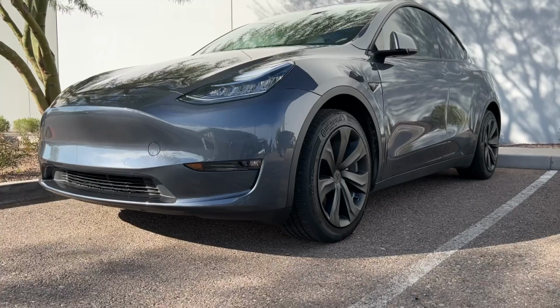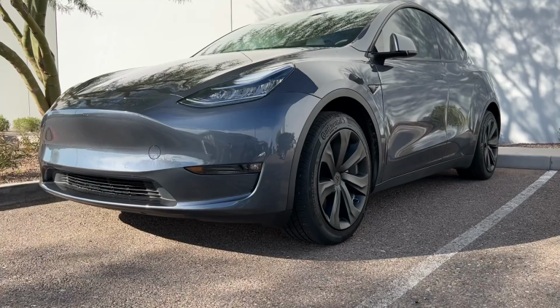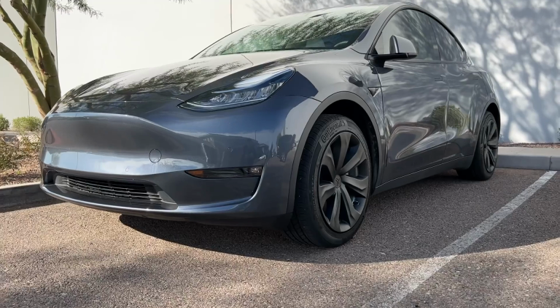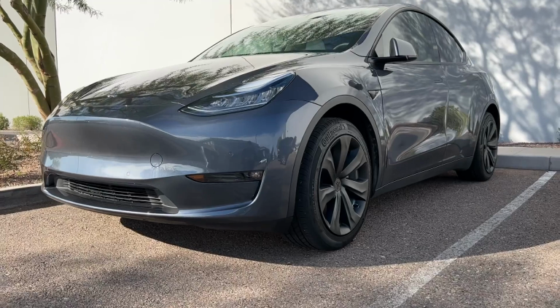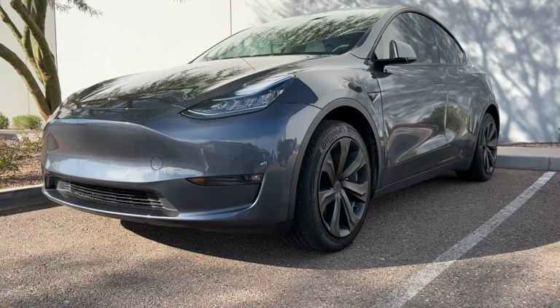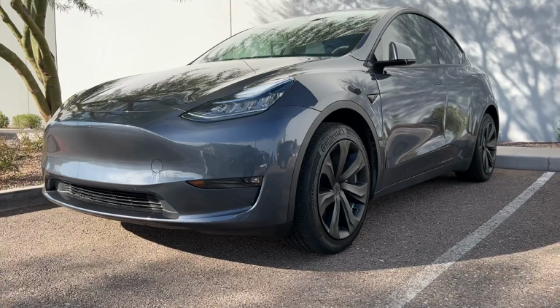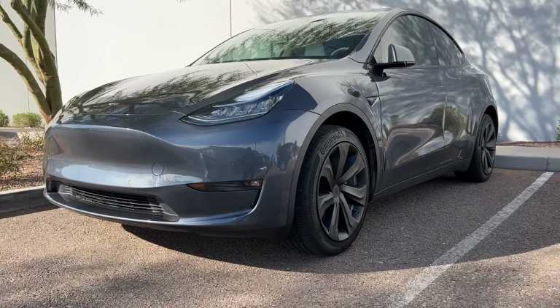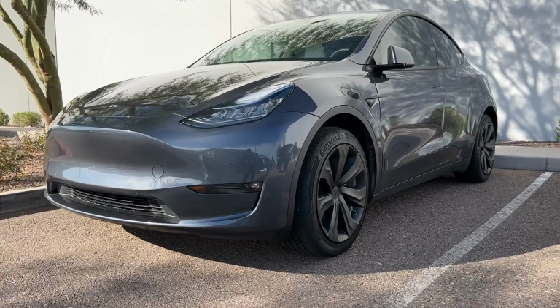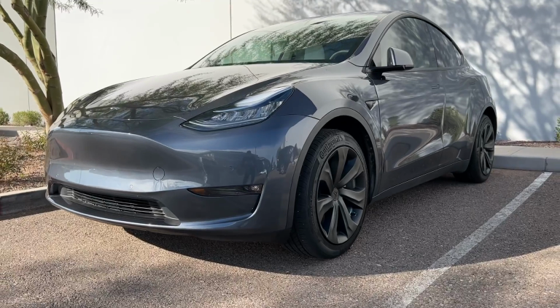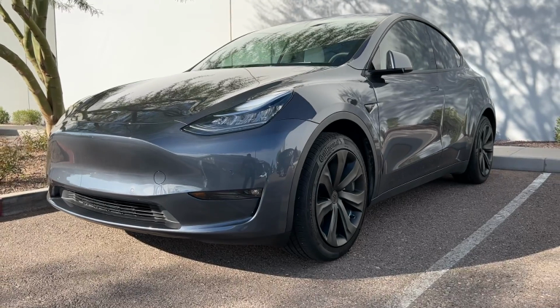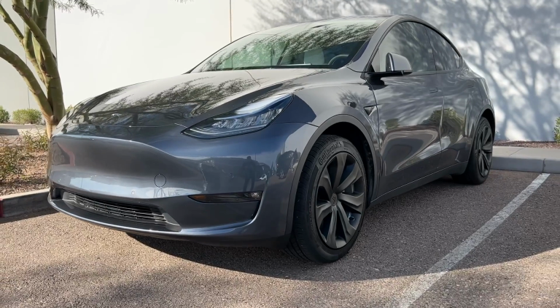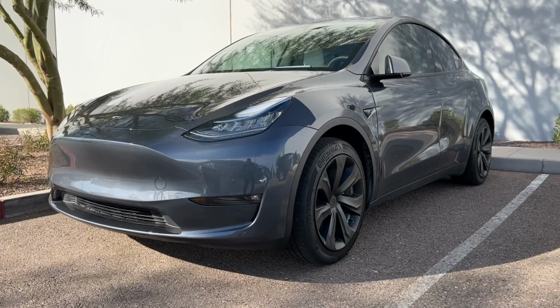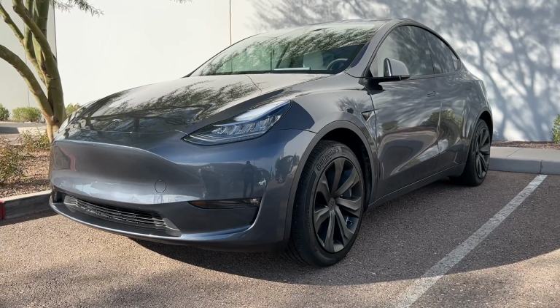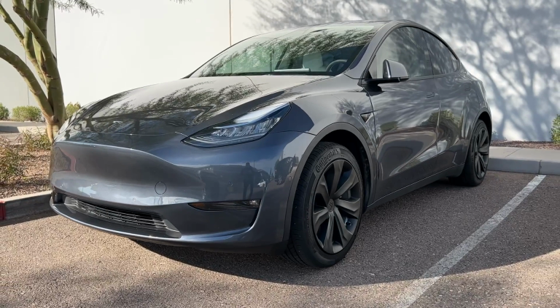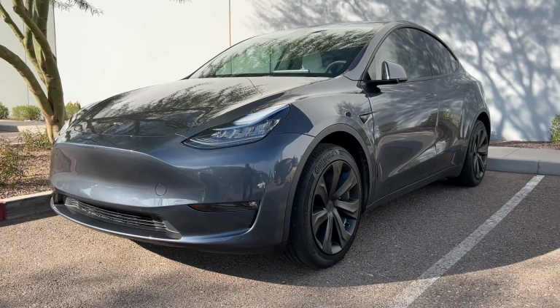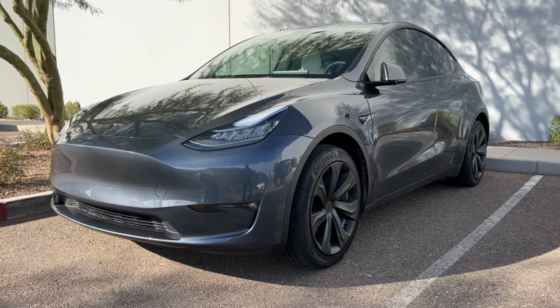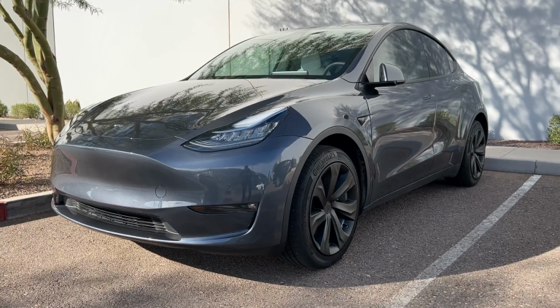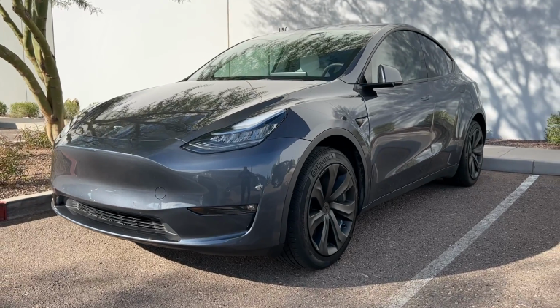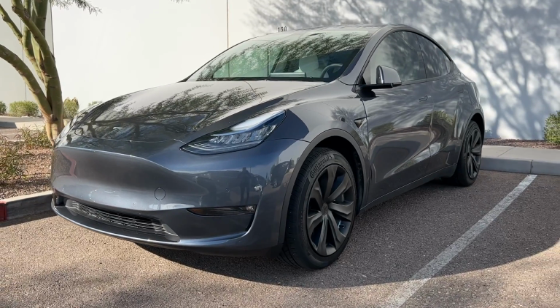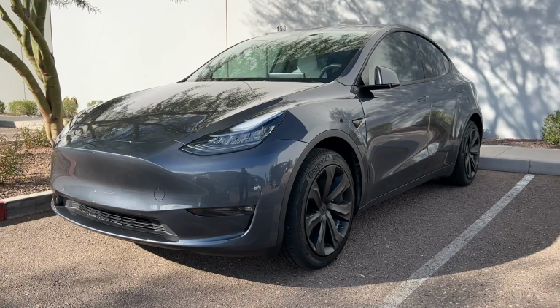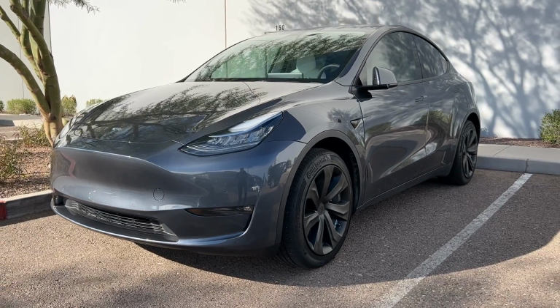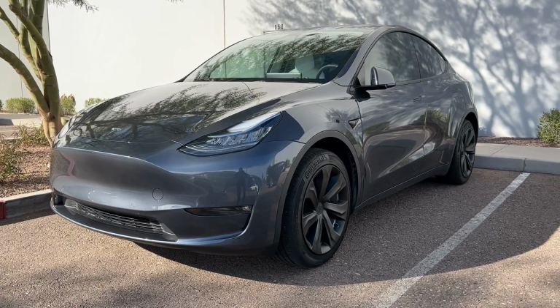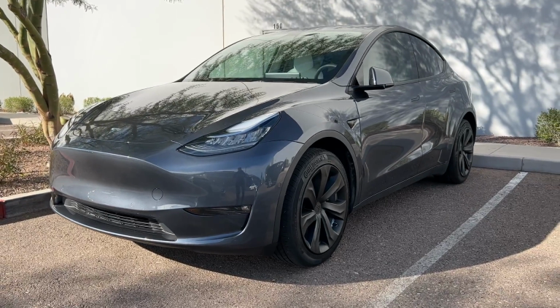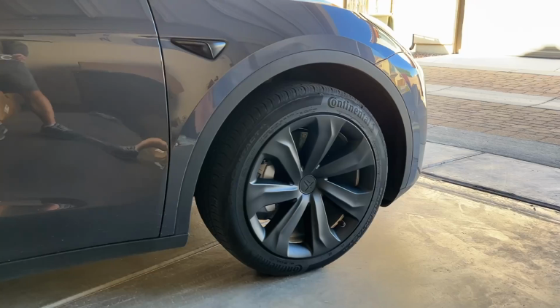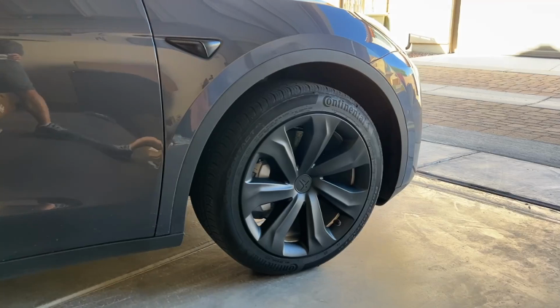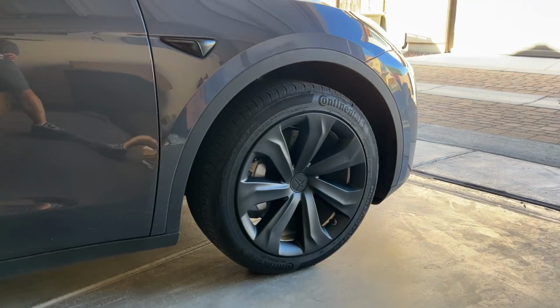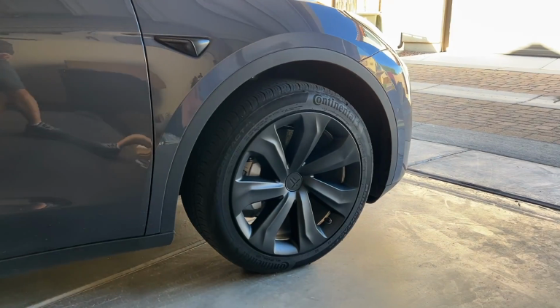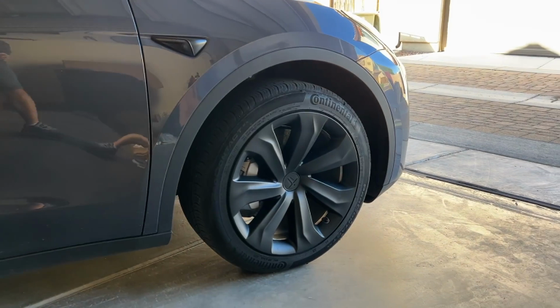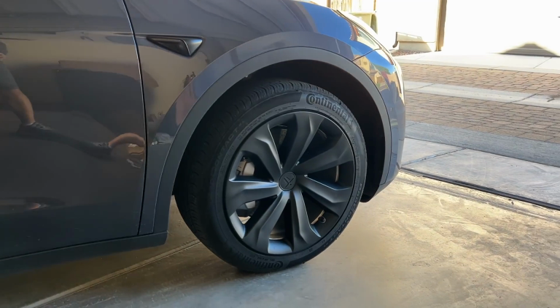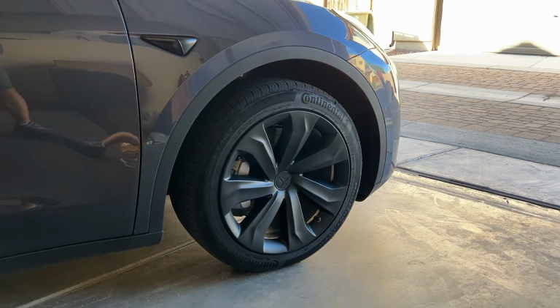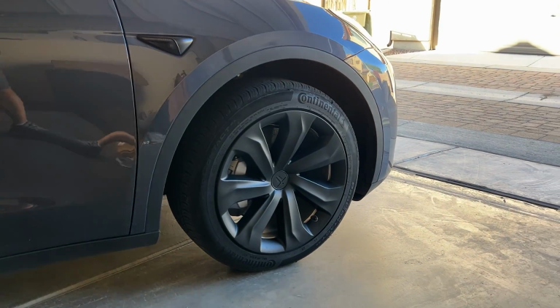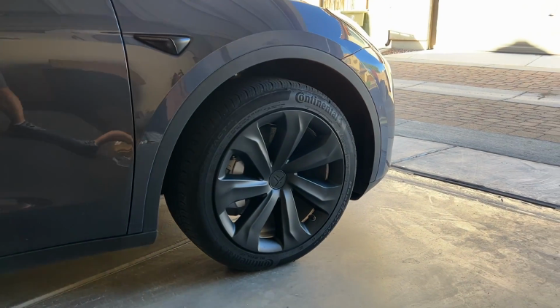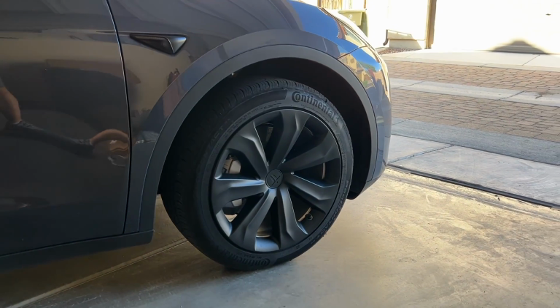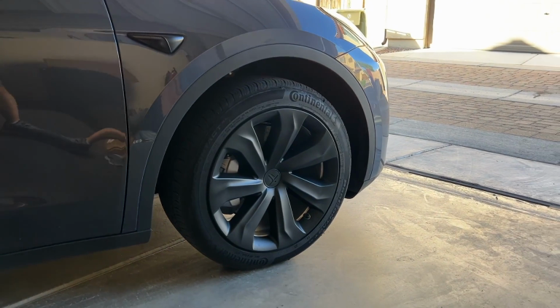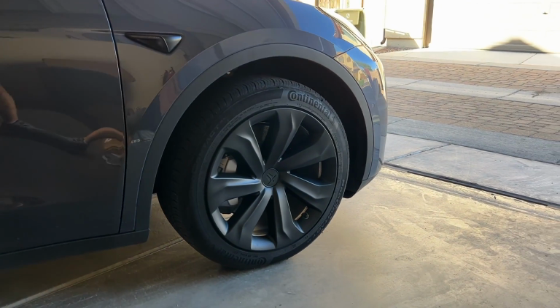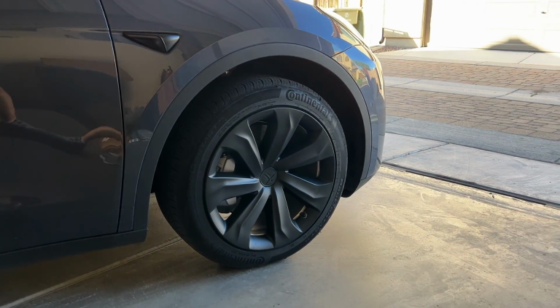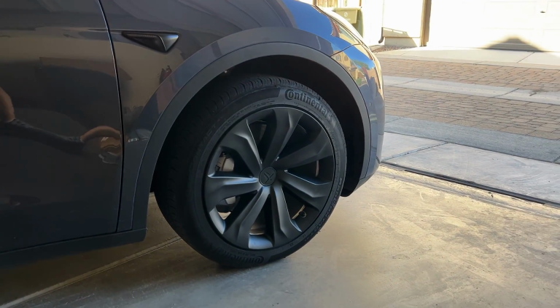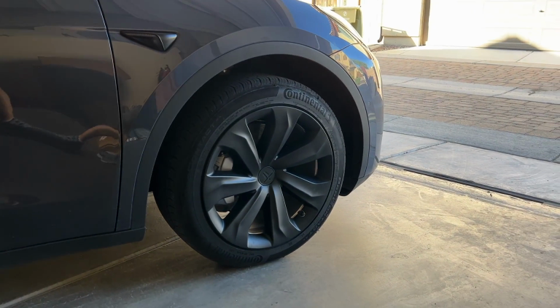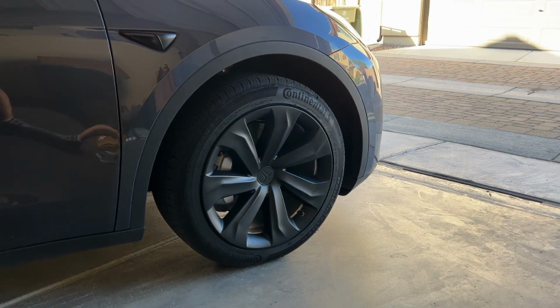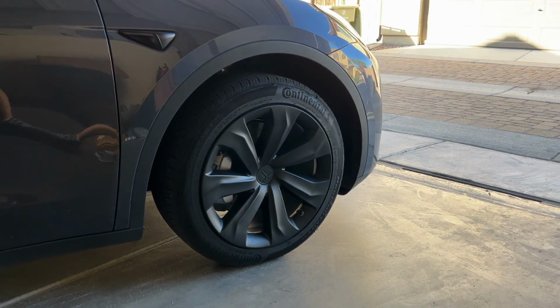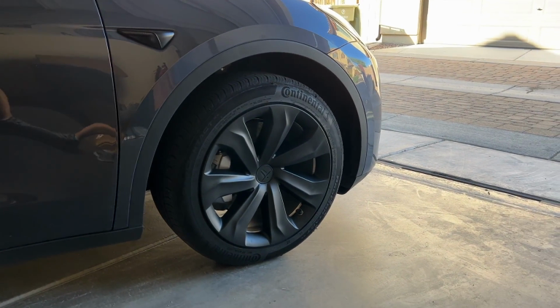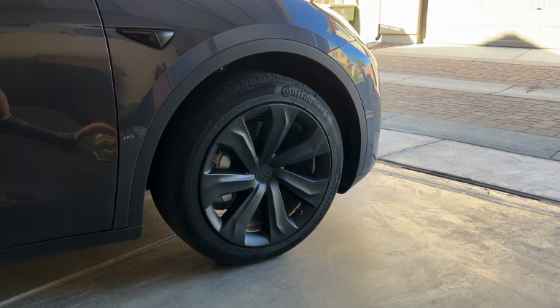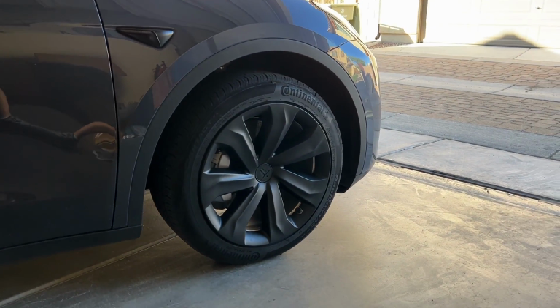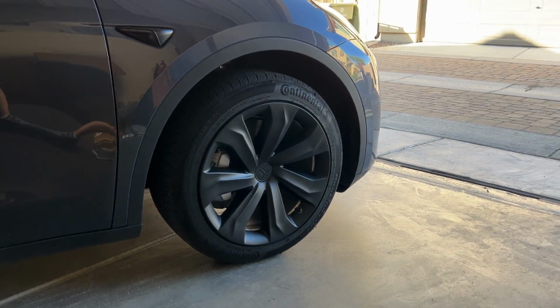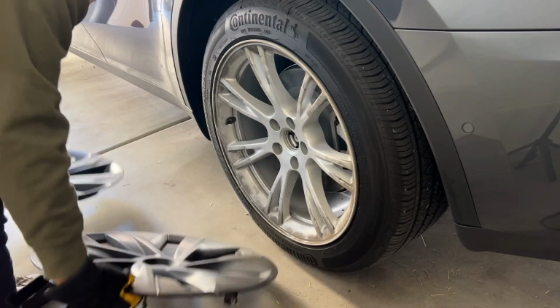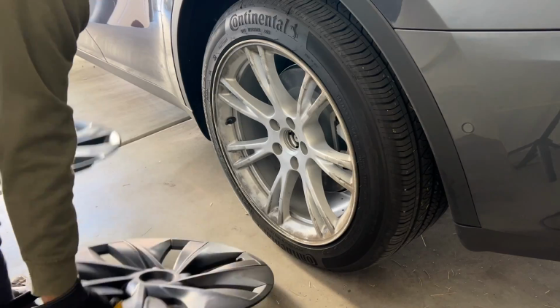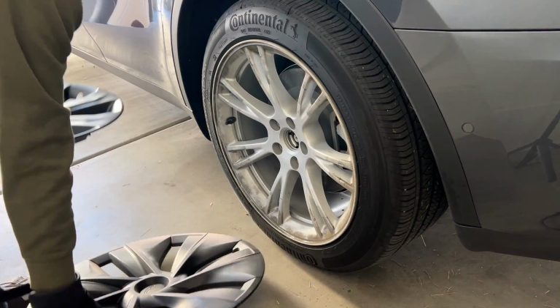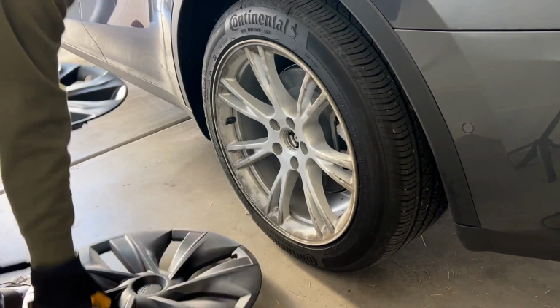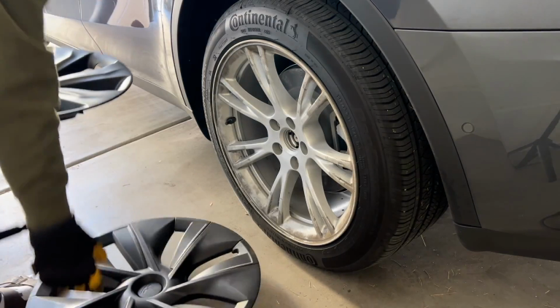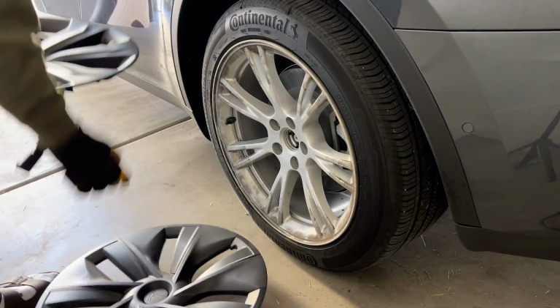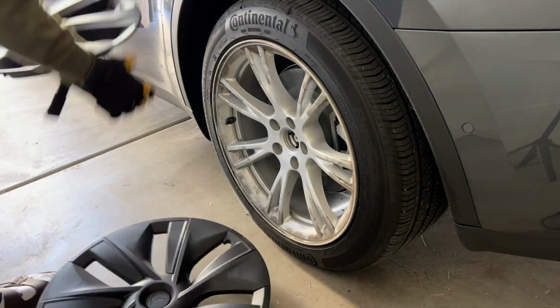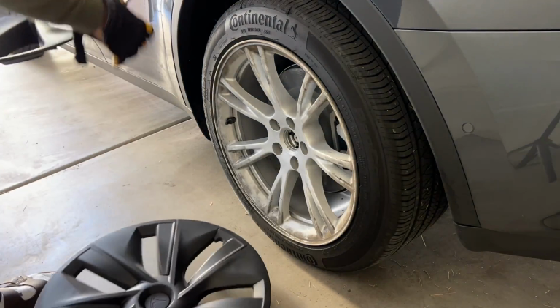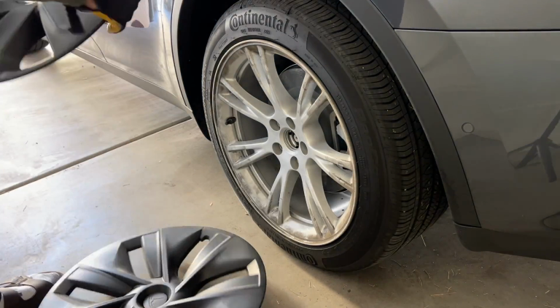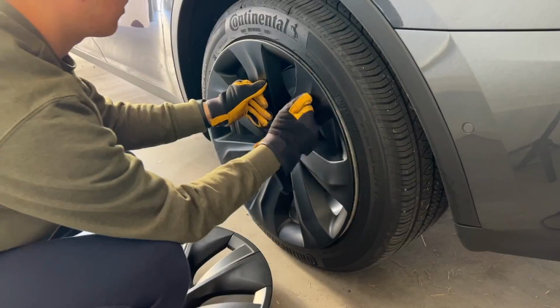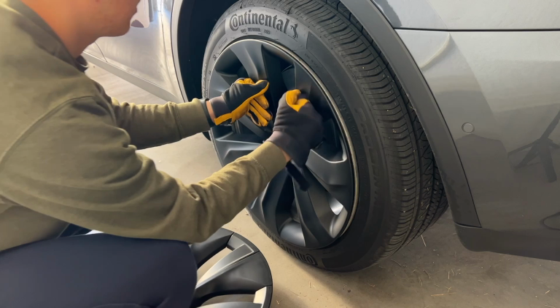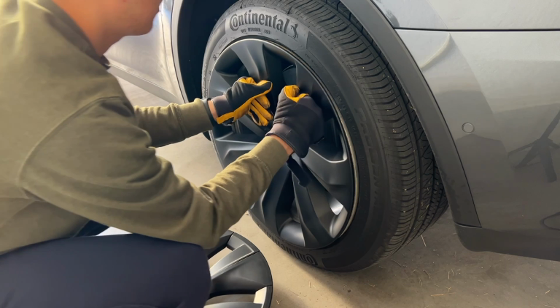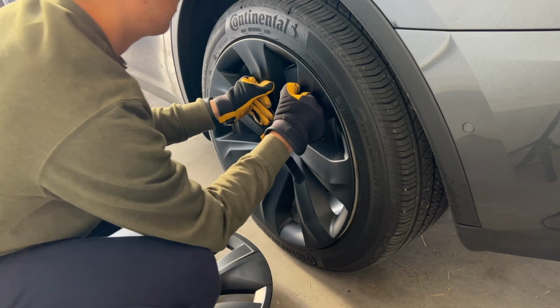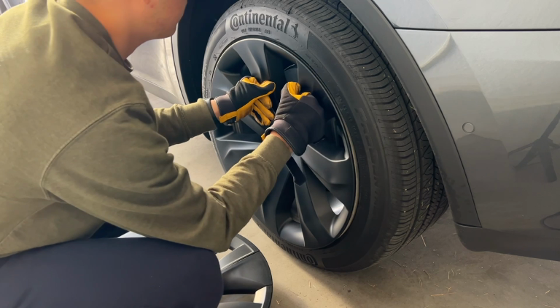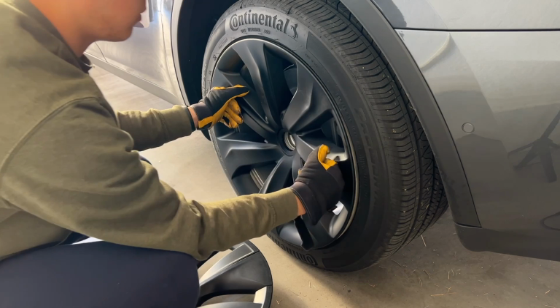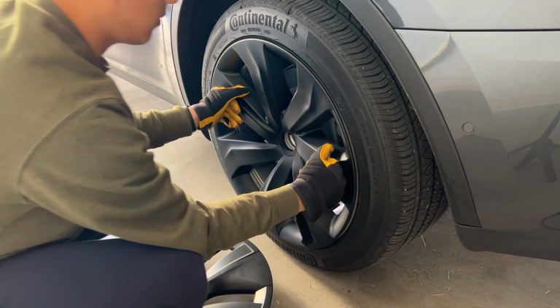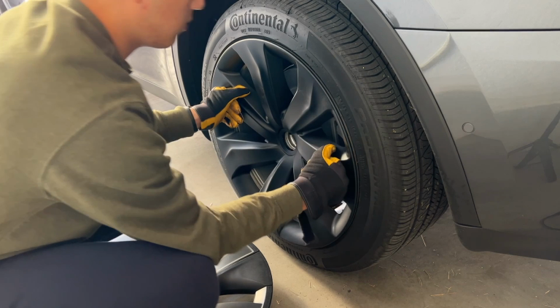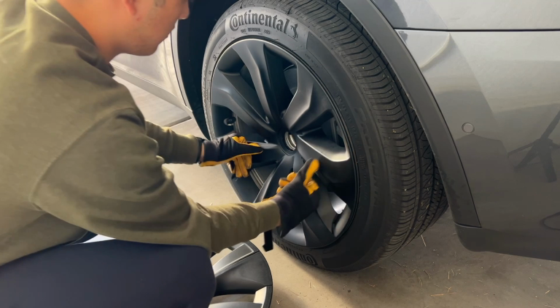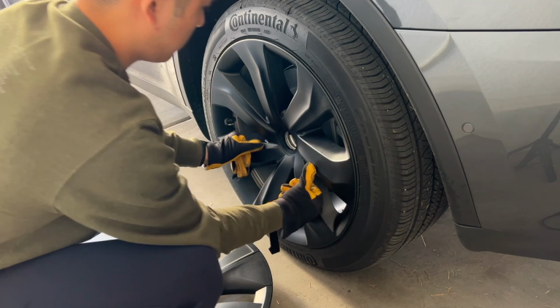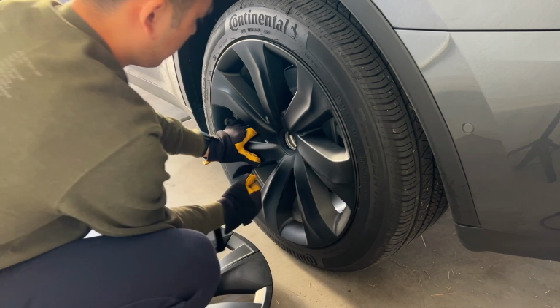Hey everyone, today we're going to be checking out the Aeropi Tesla Gemini Wheel Covers. These are the most unique looking covers I've seen, and they also look pretty good in my opinion.